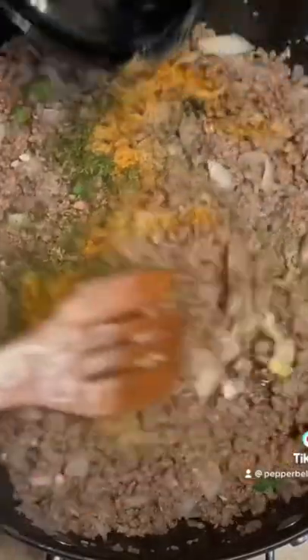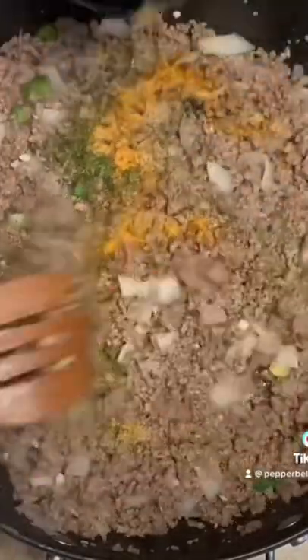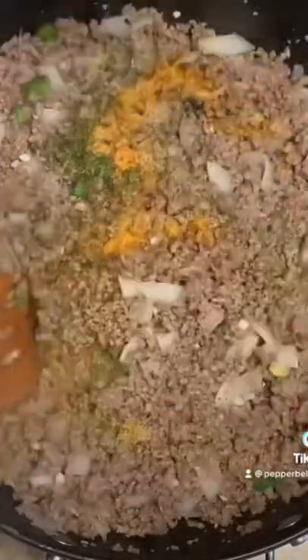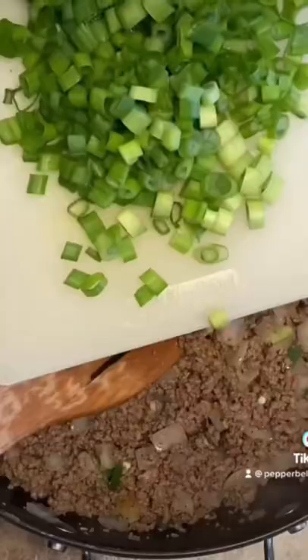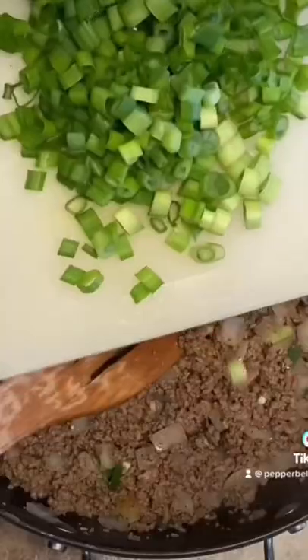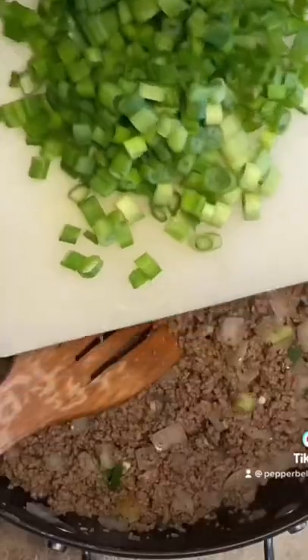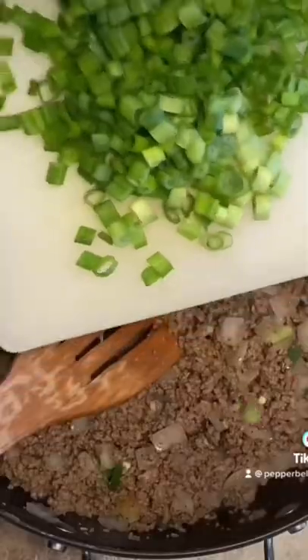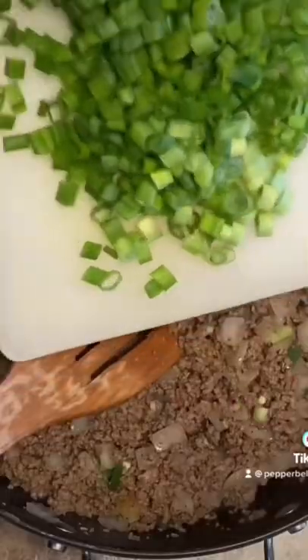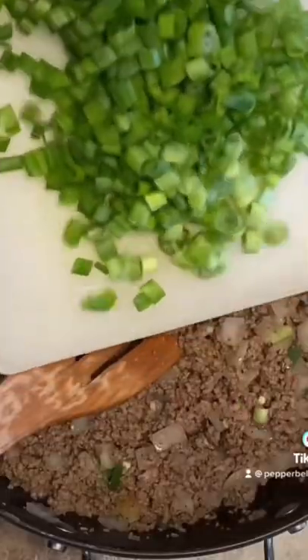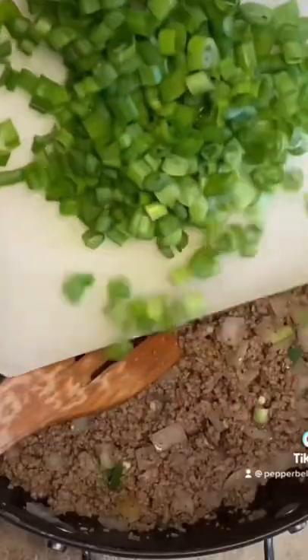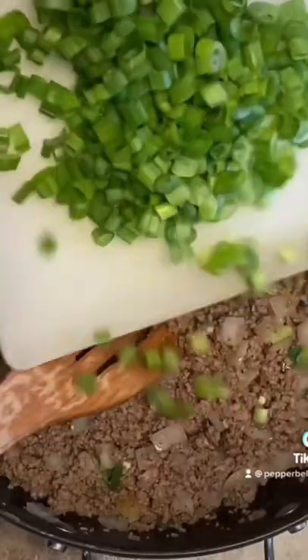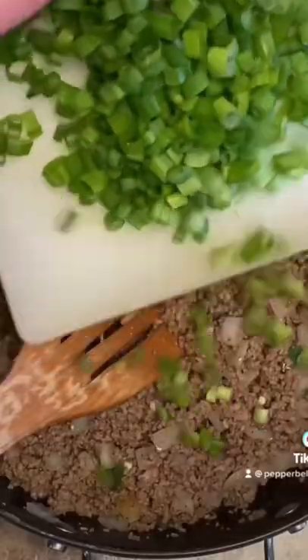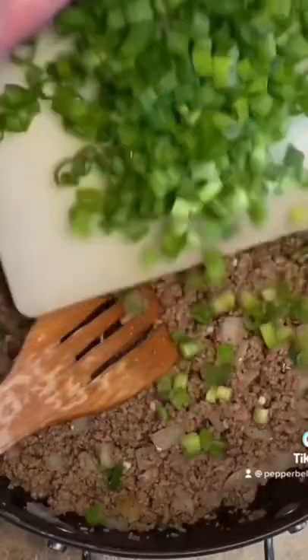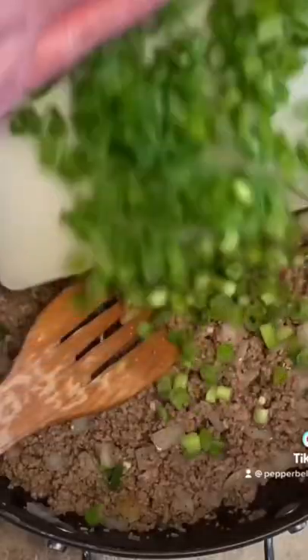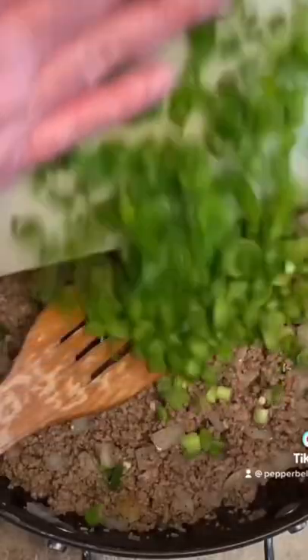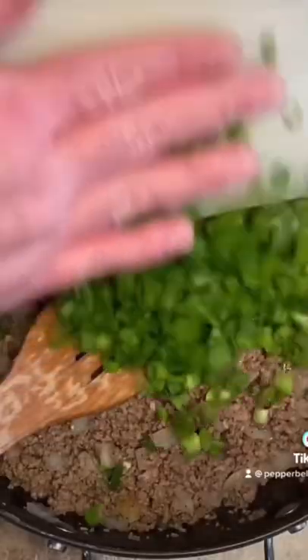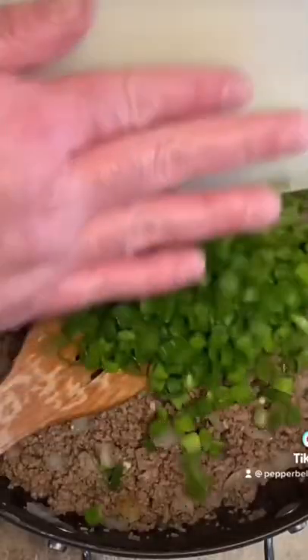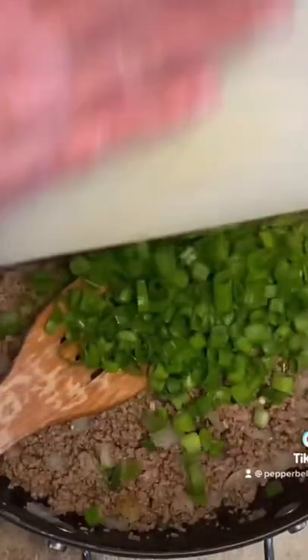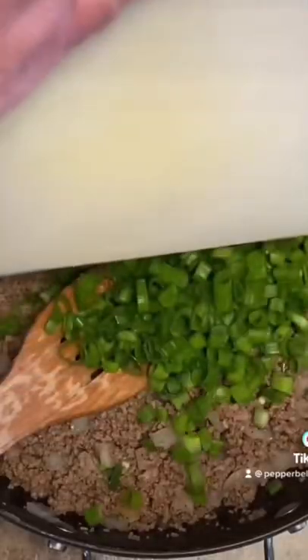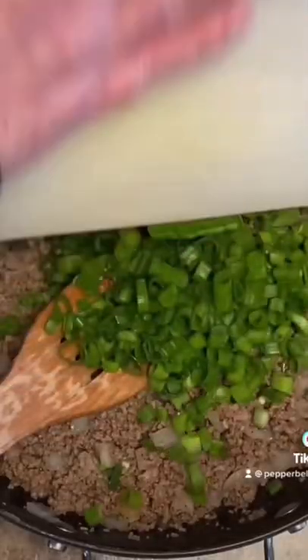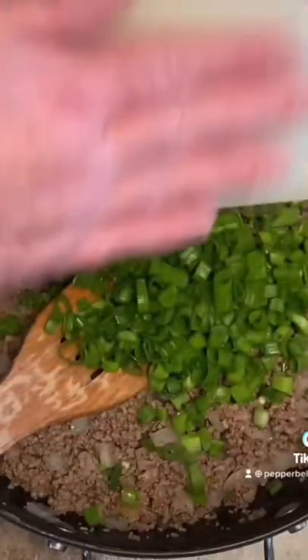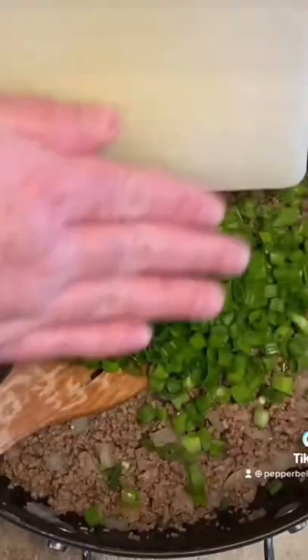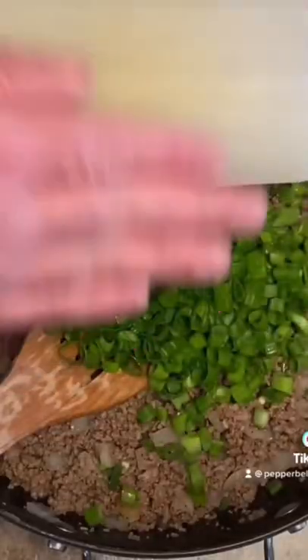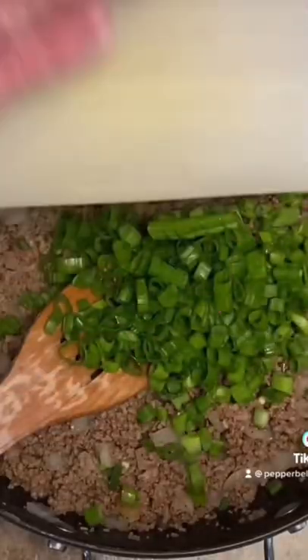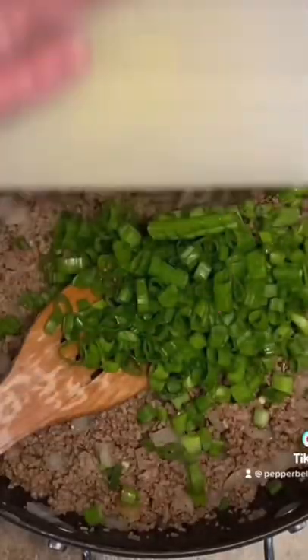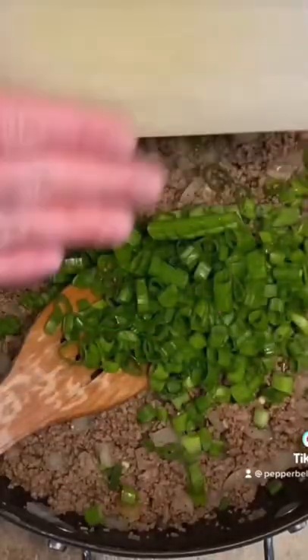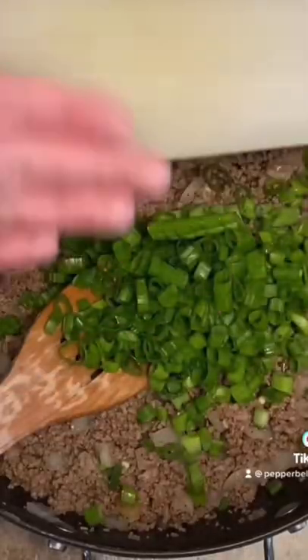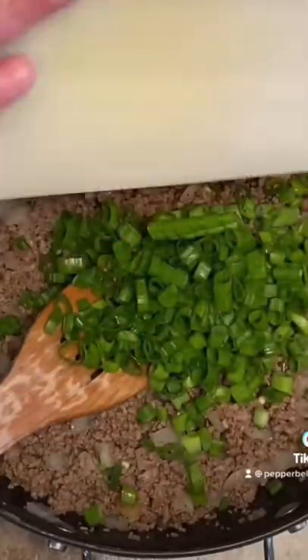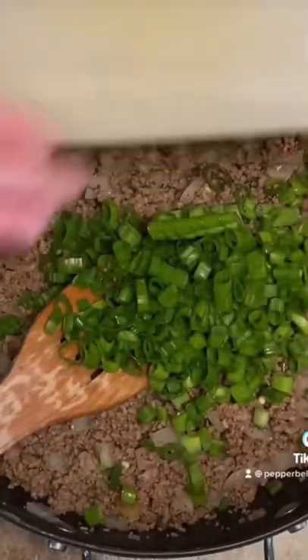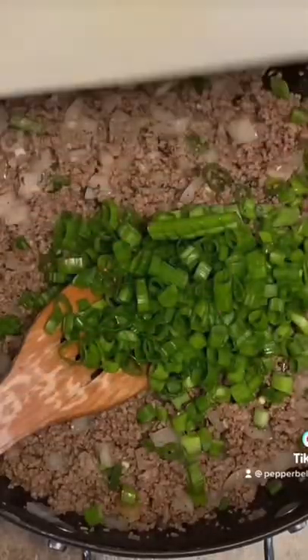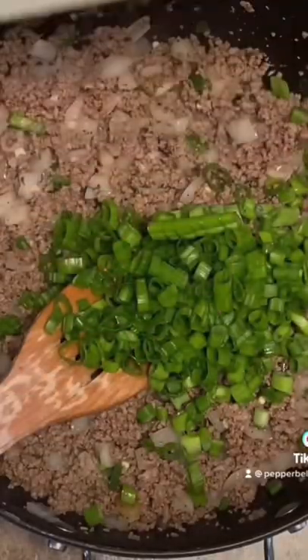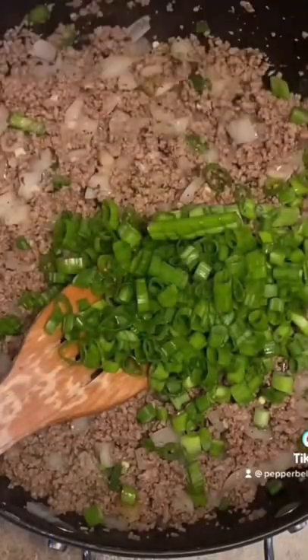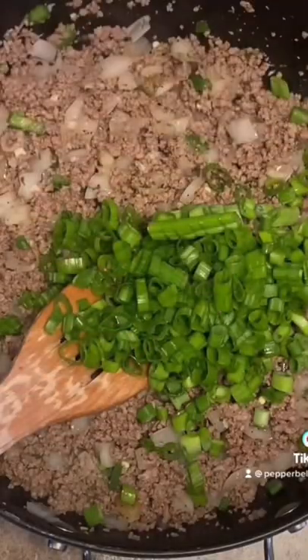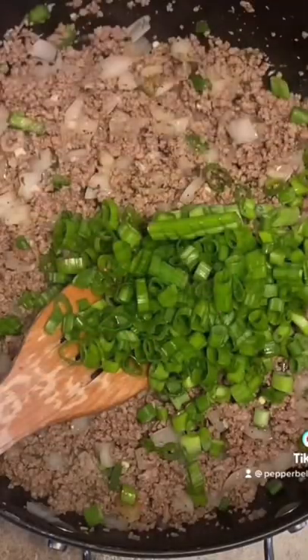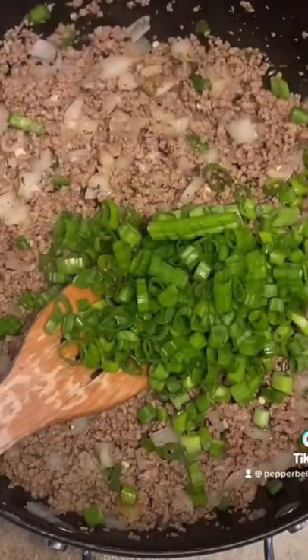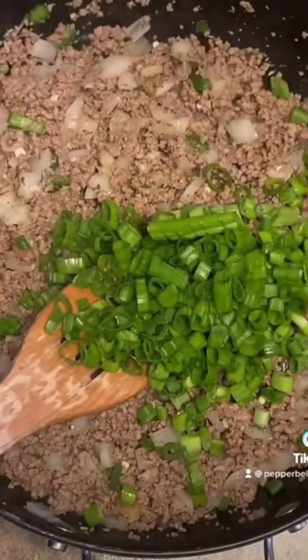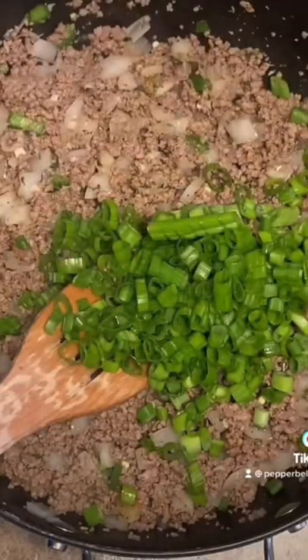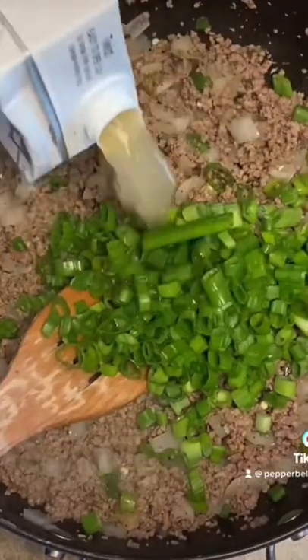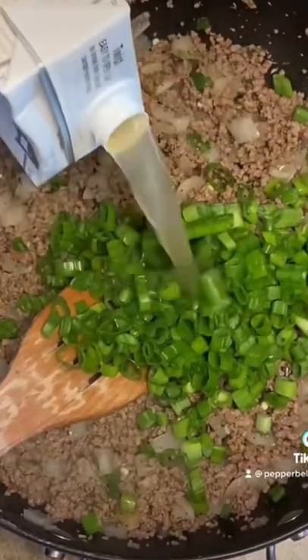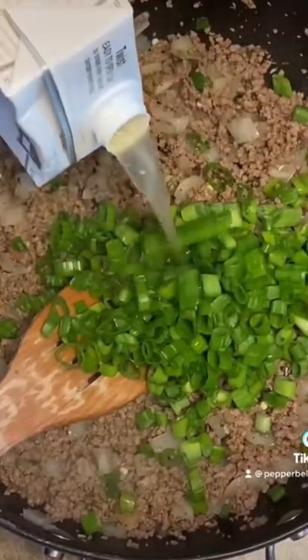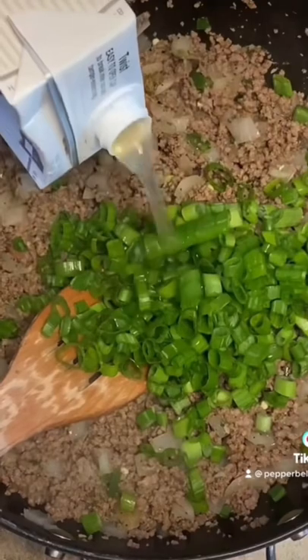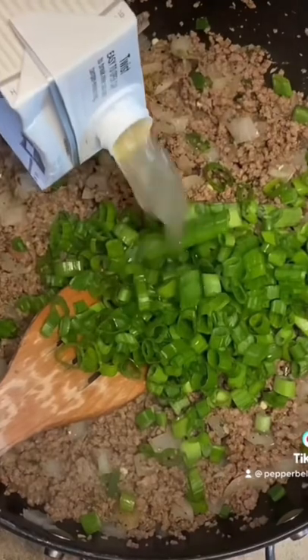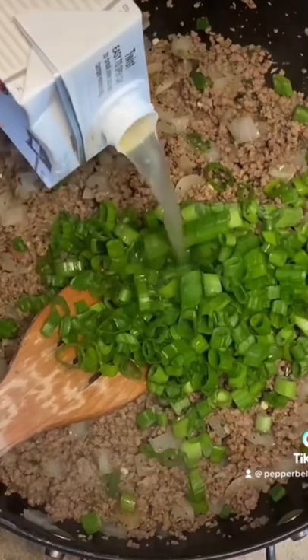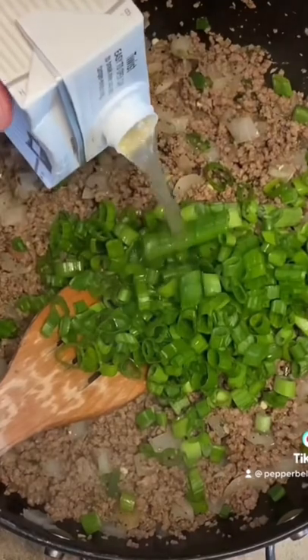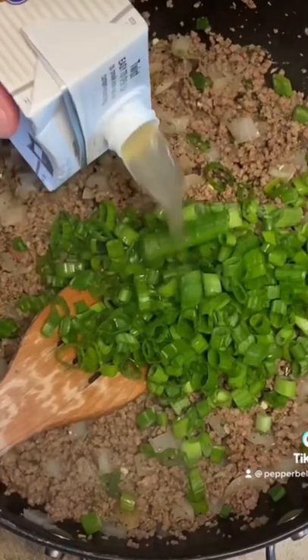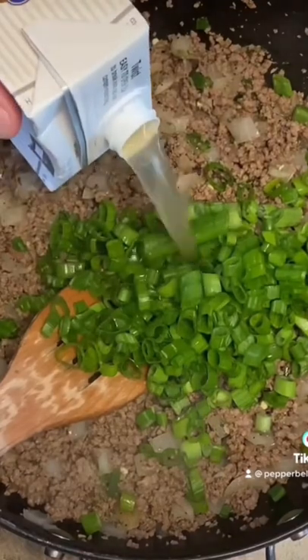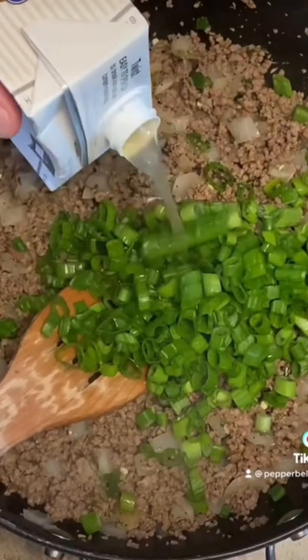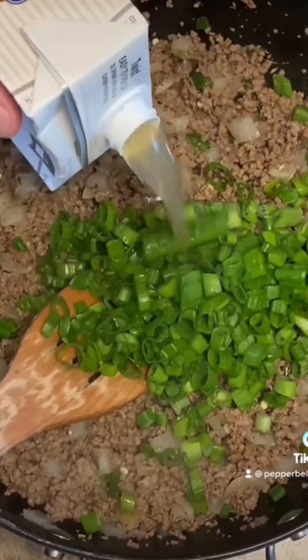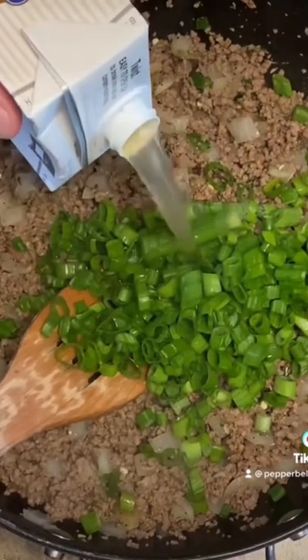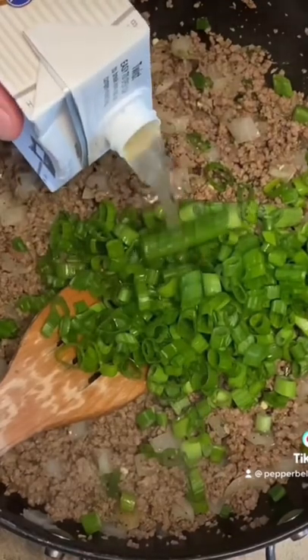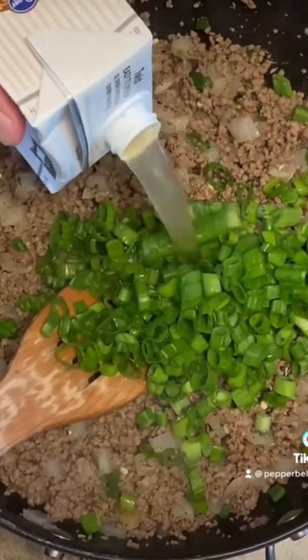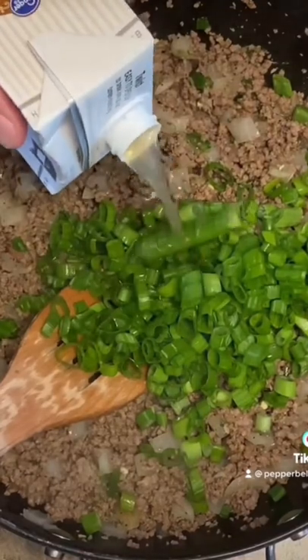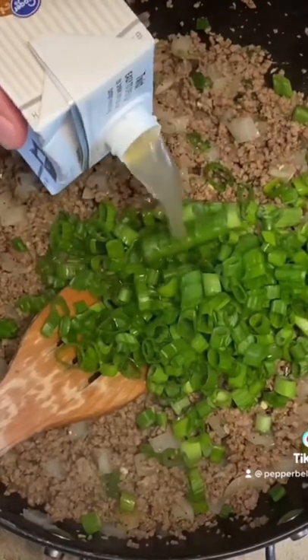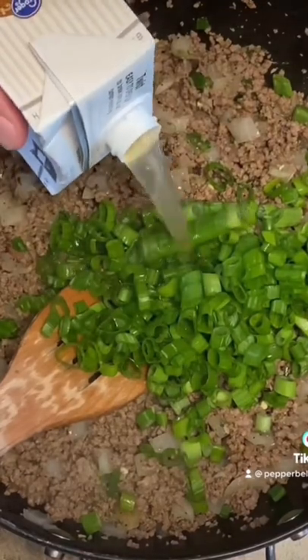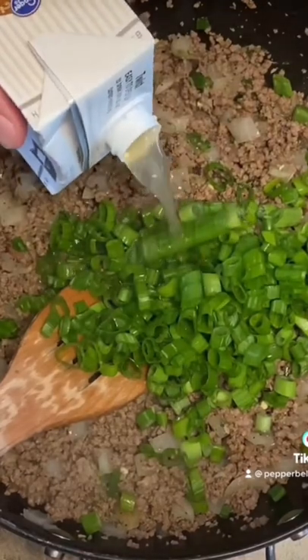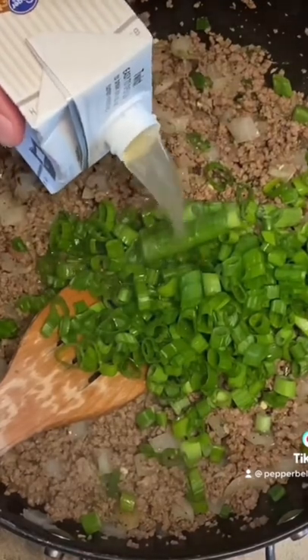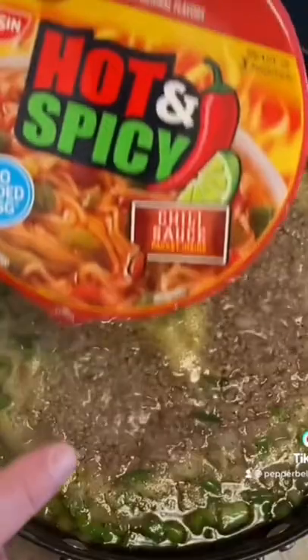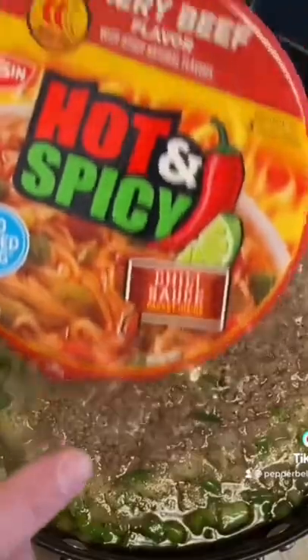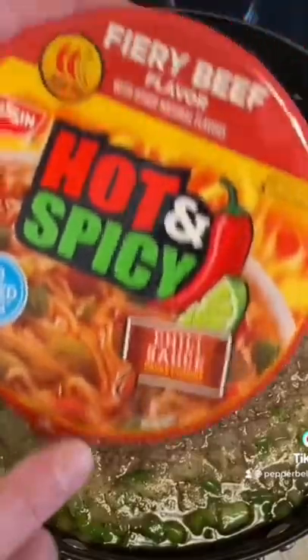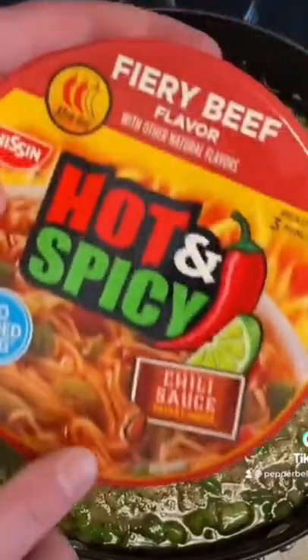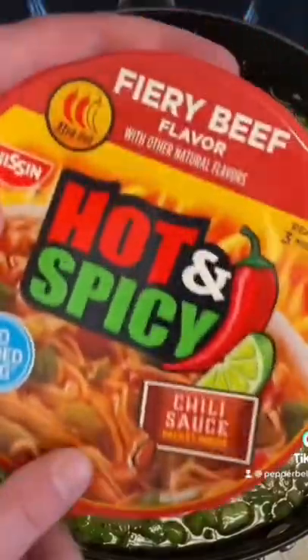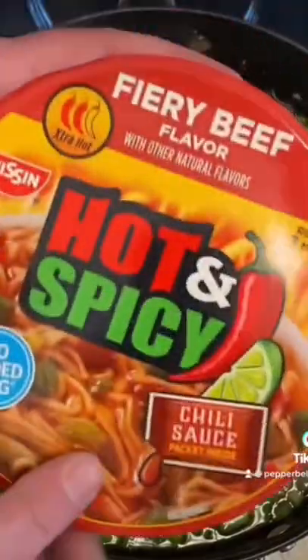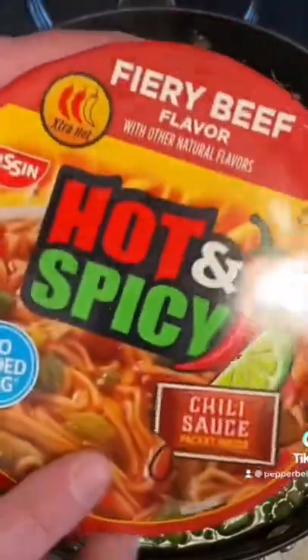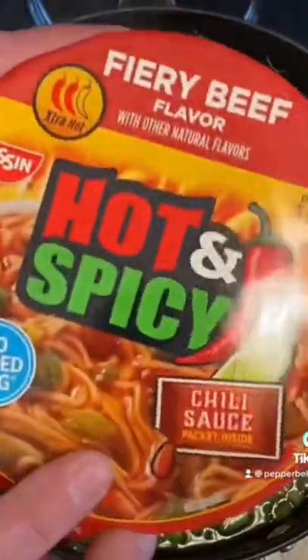One bunch of fresh green onion. 32 ounces of chicken broth. Comes to a simmer.